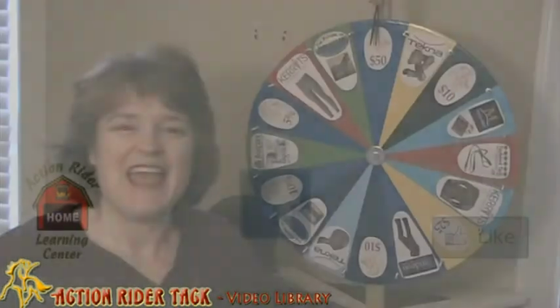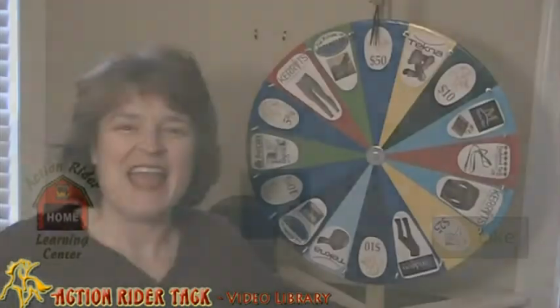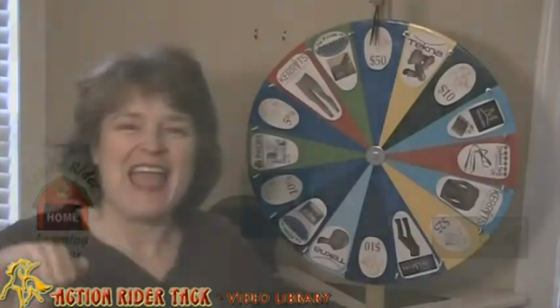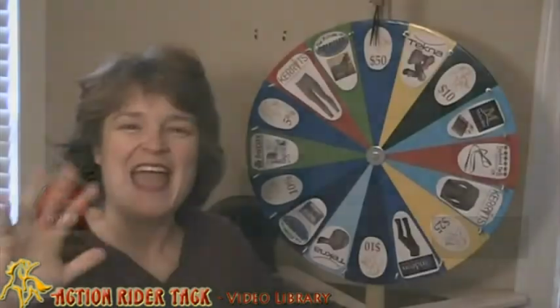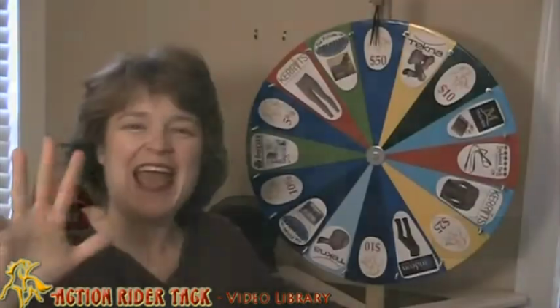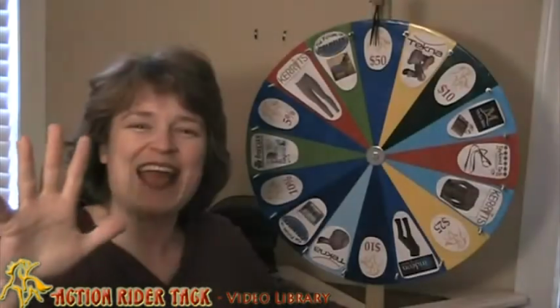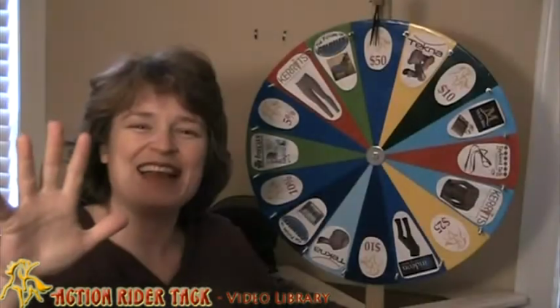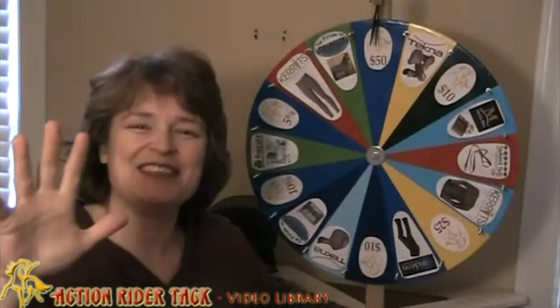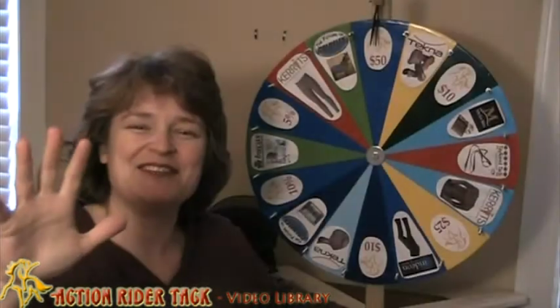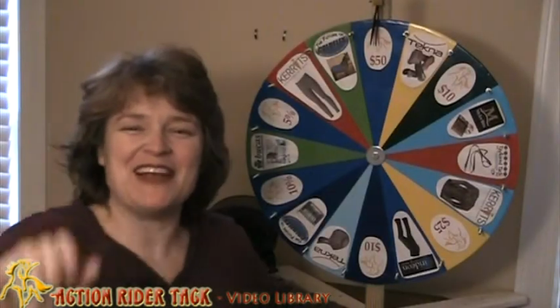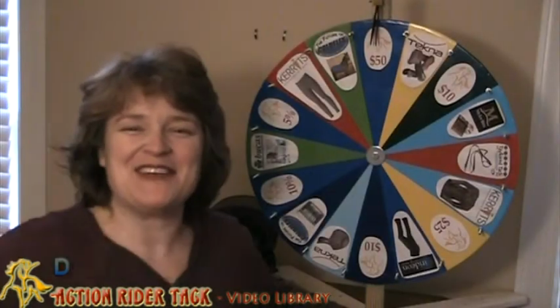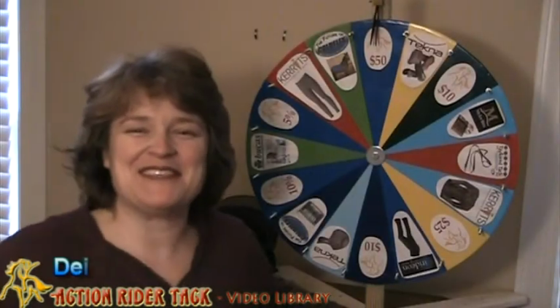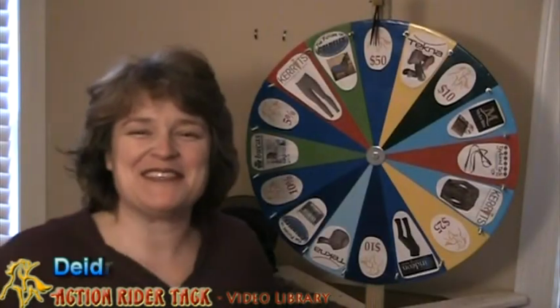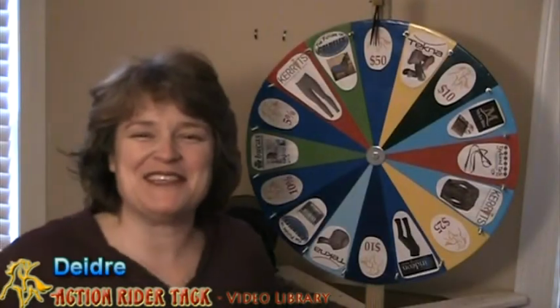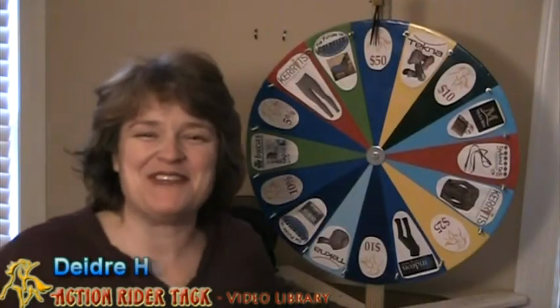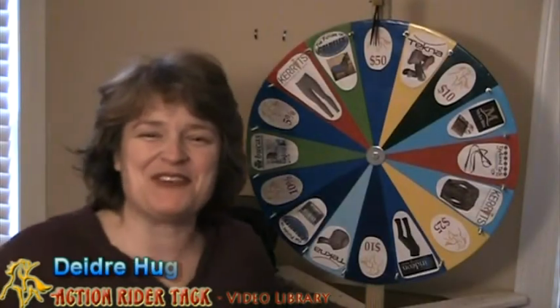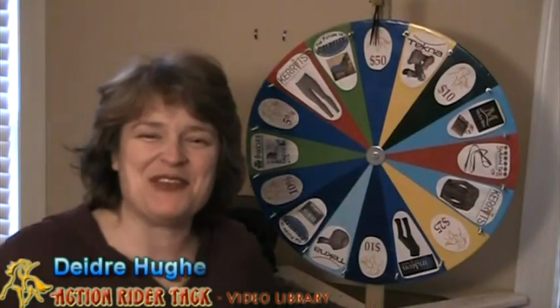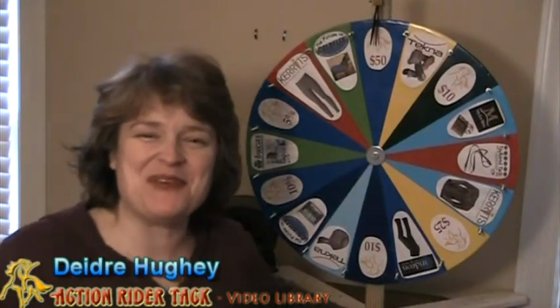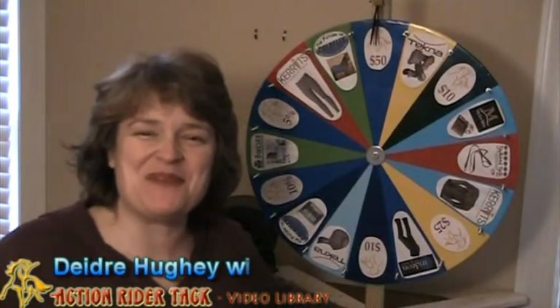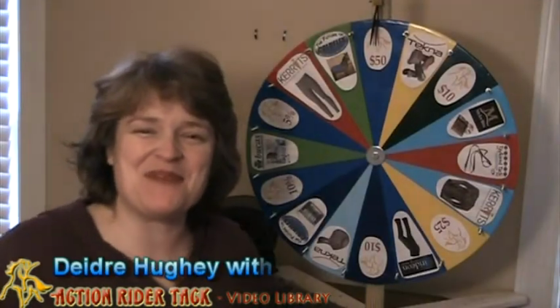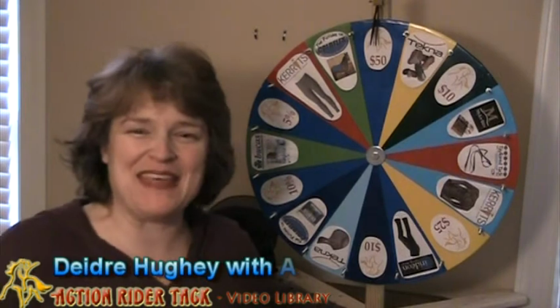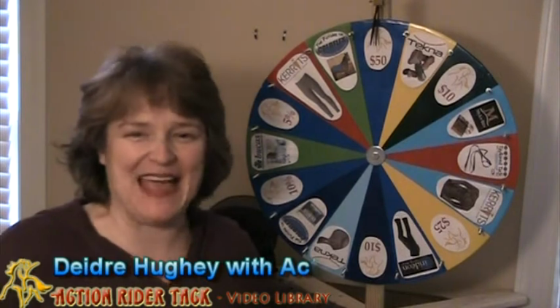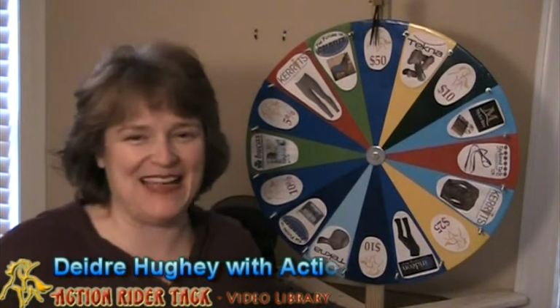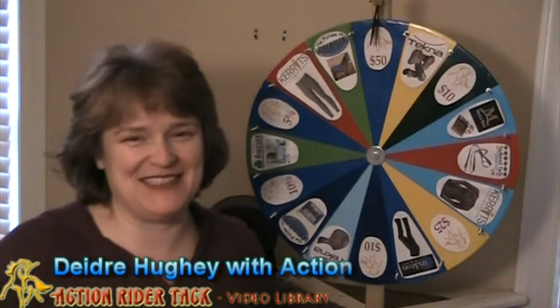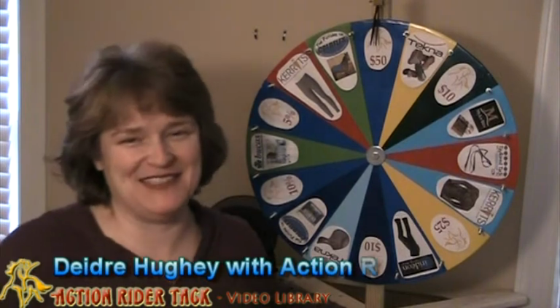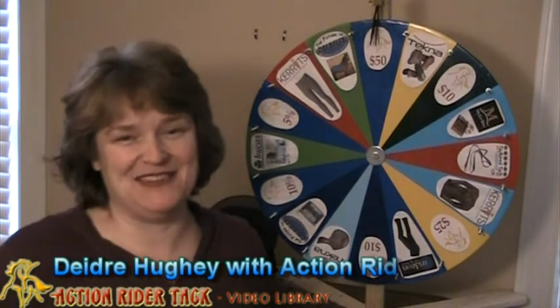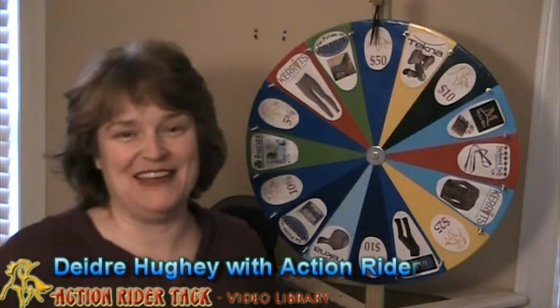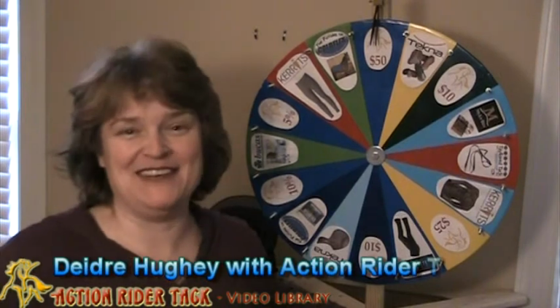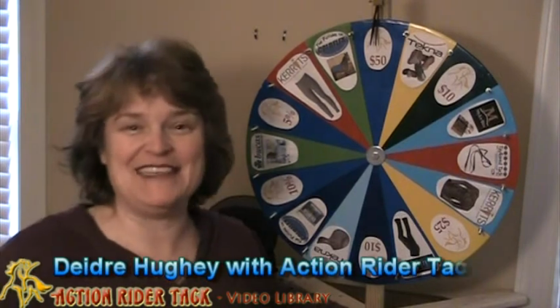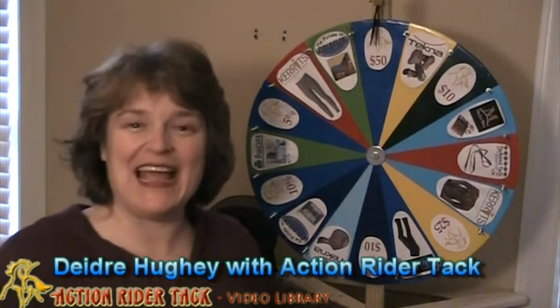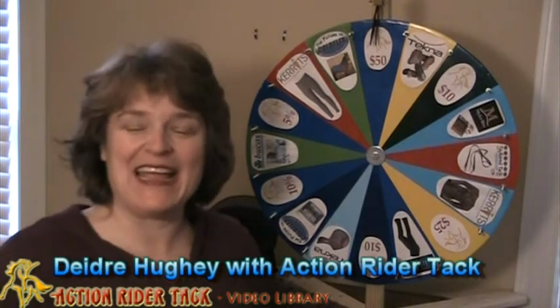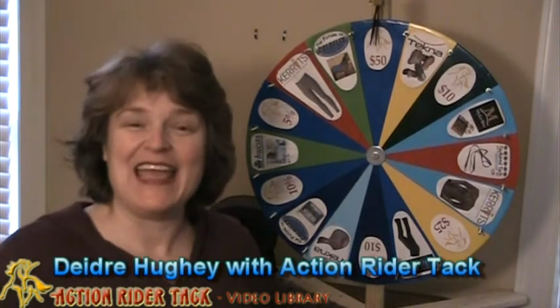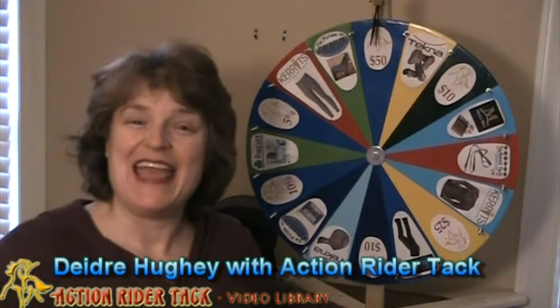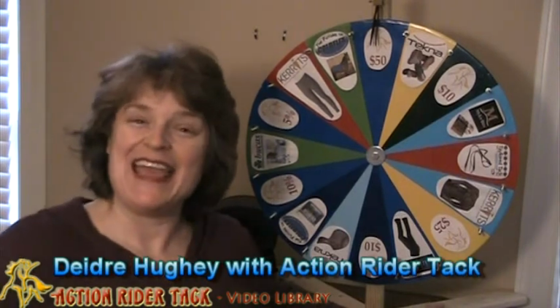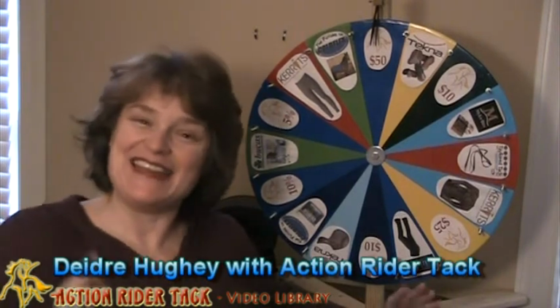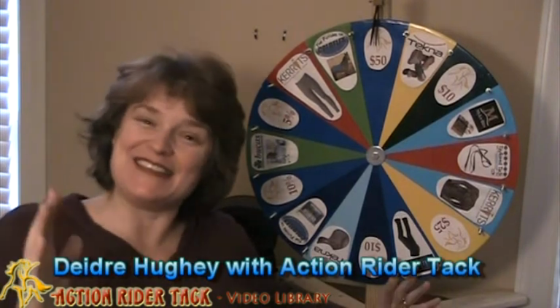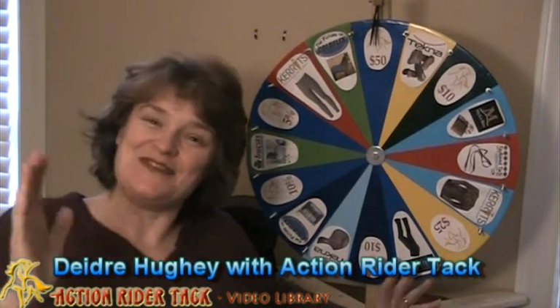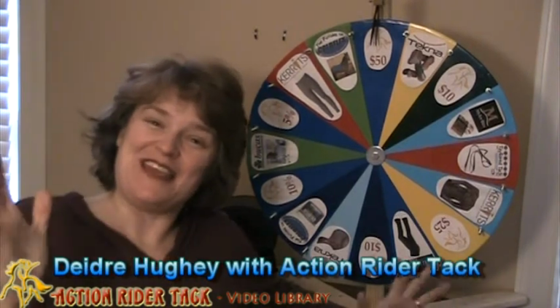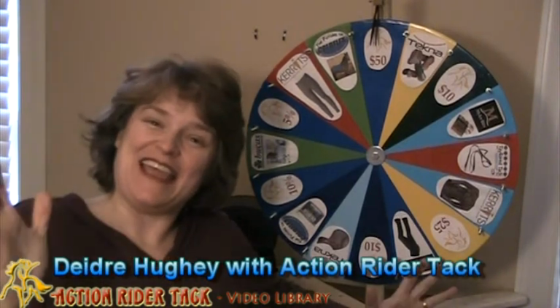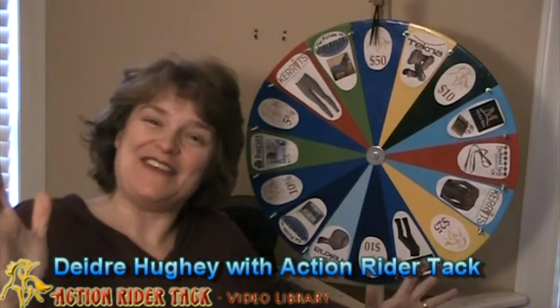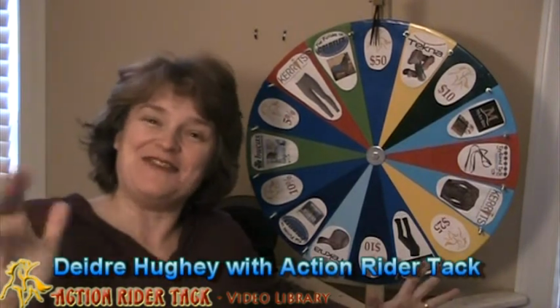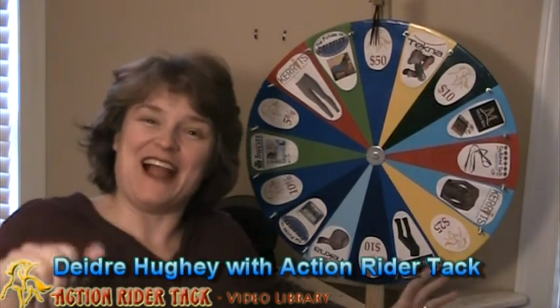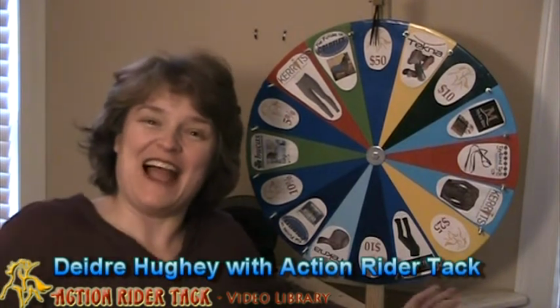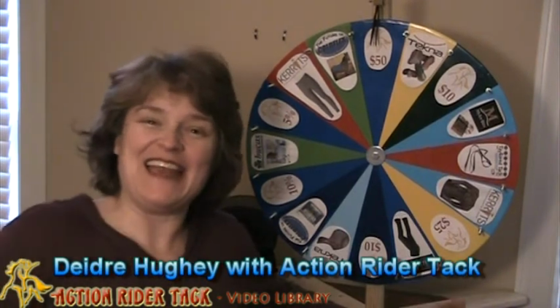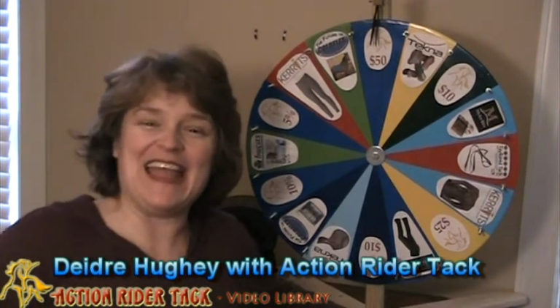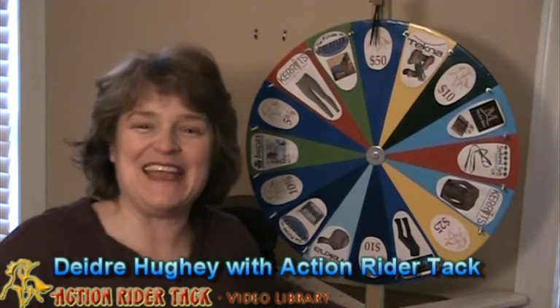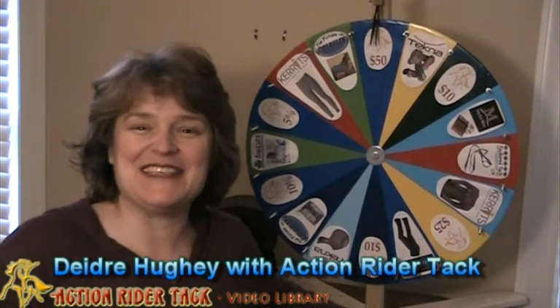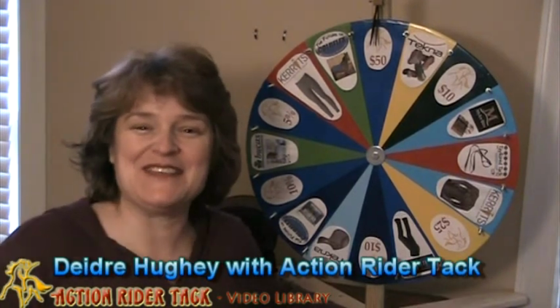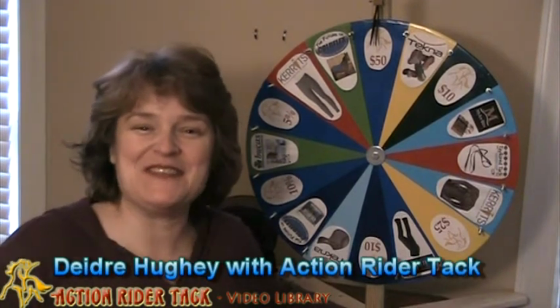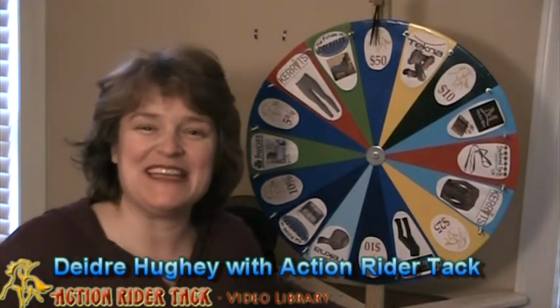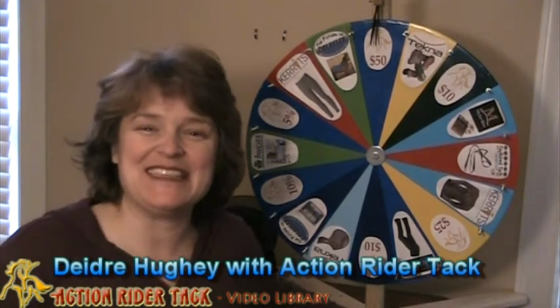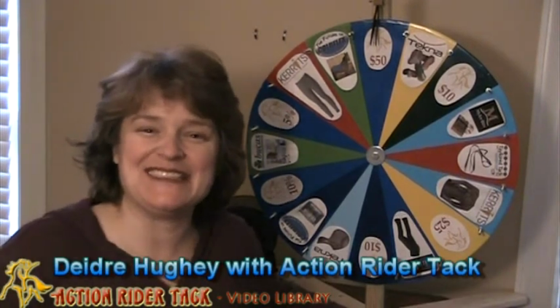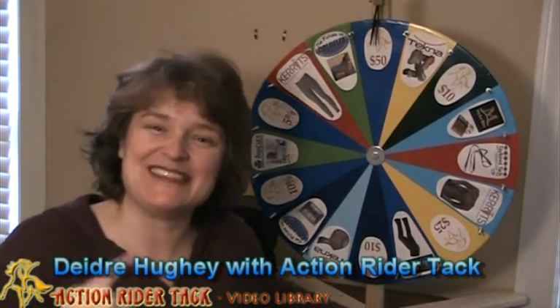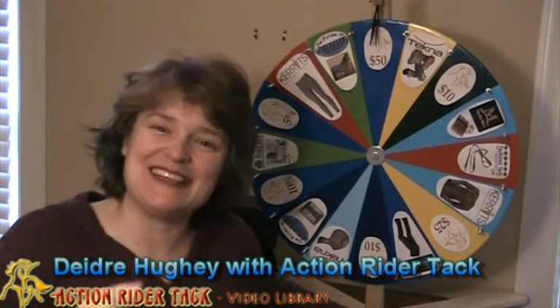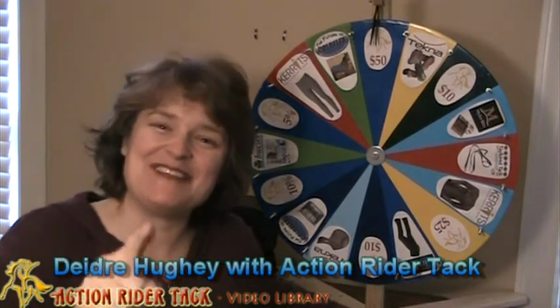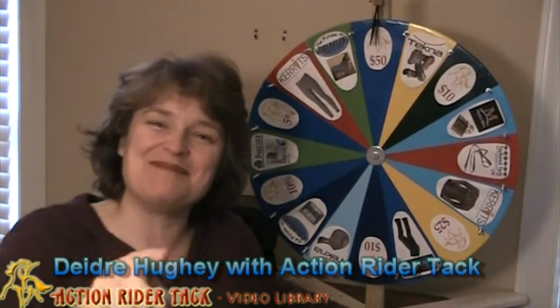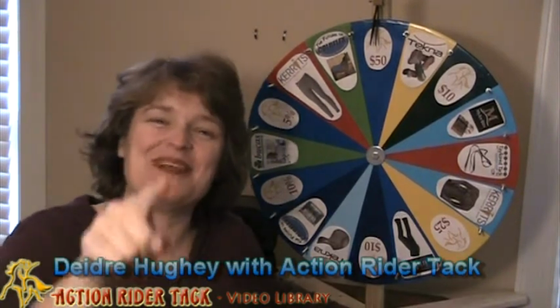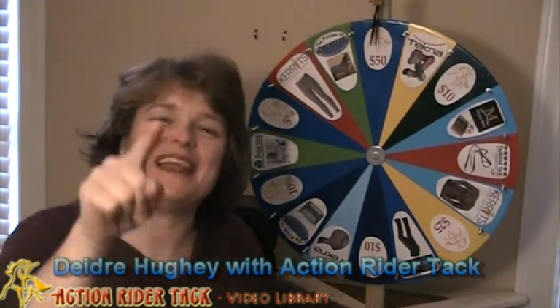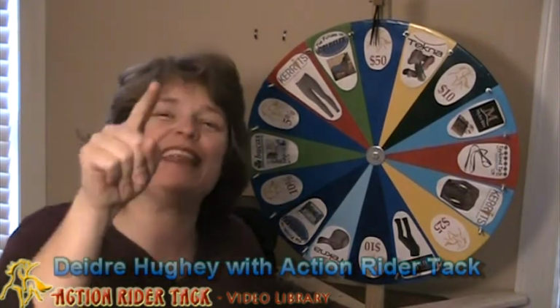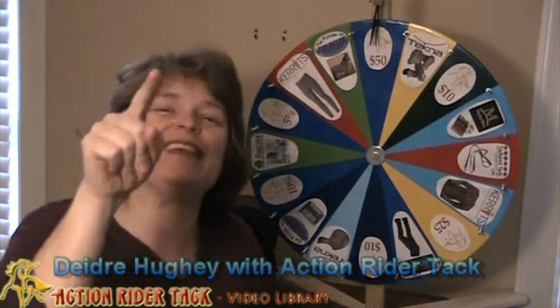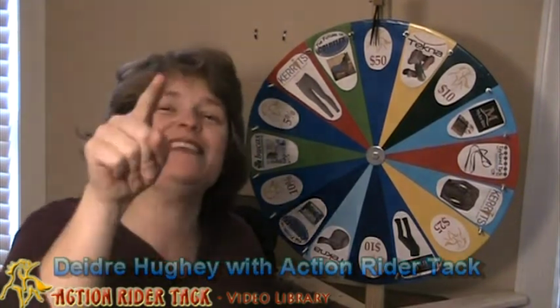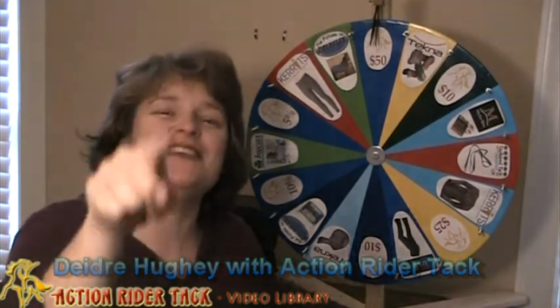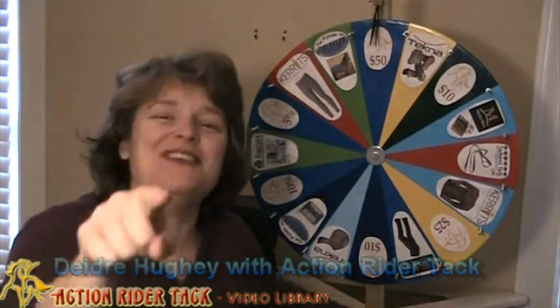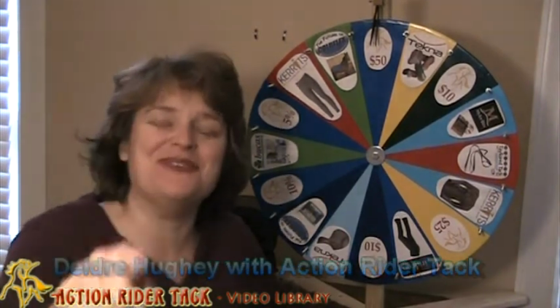Hey ActionRiders! This is Deidre Huey with ActionRiderTac and it's Fan Friday! So we get to celebrate you.